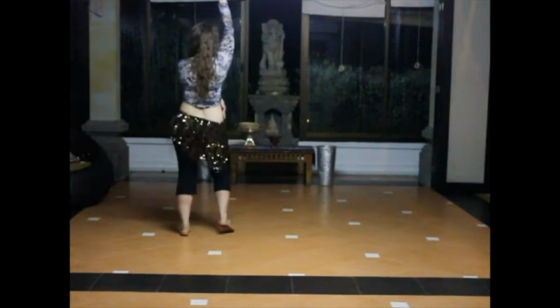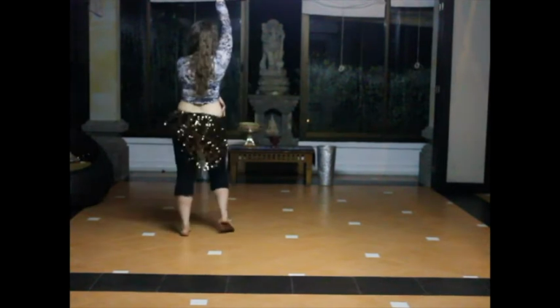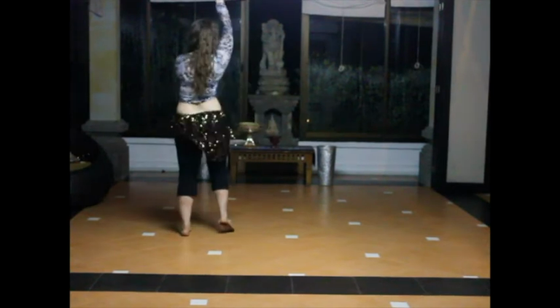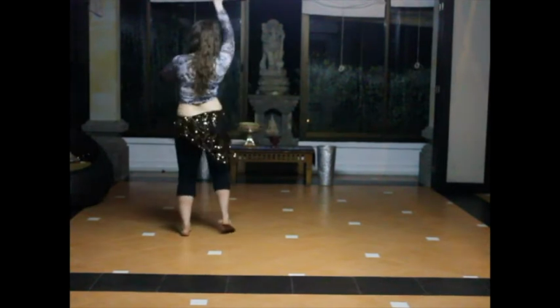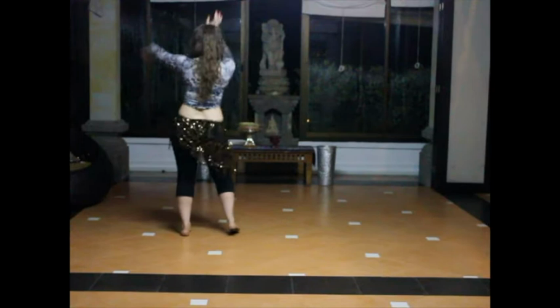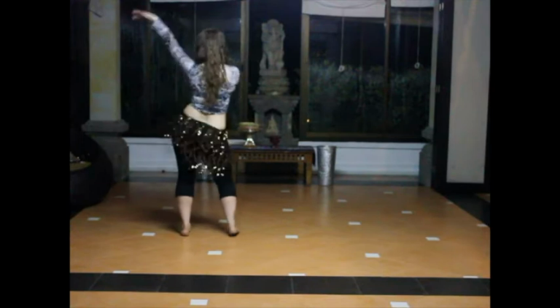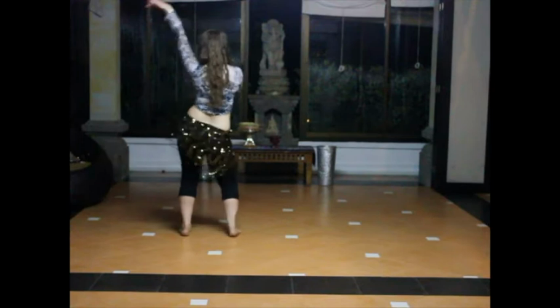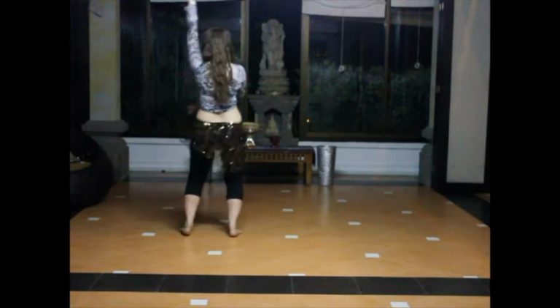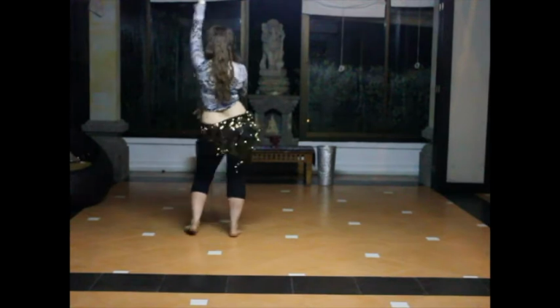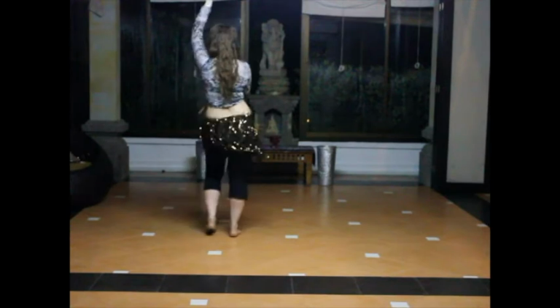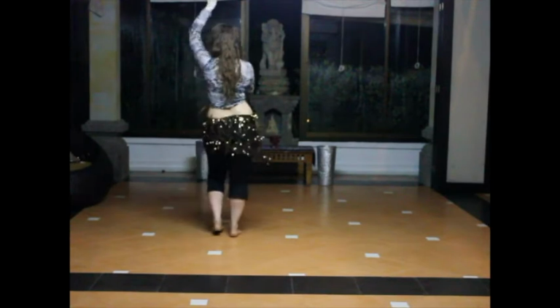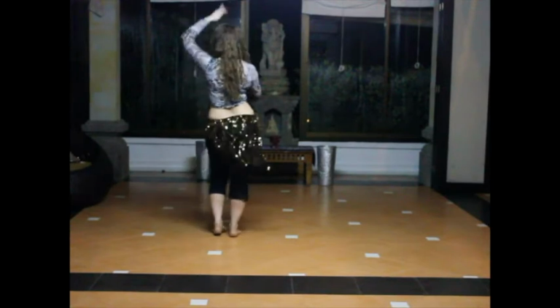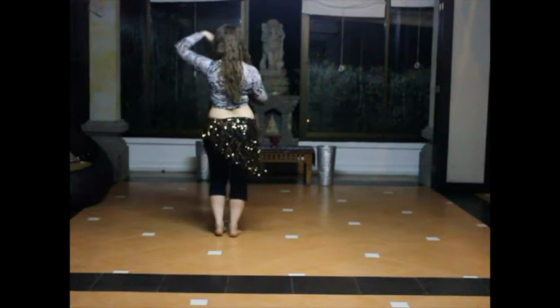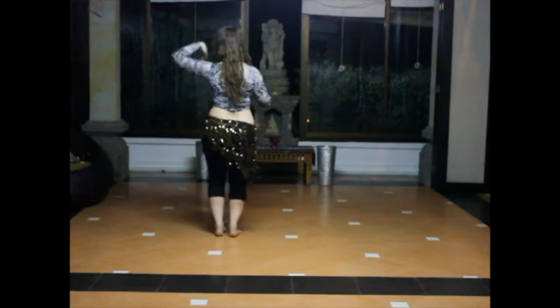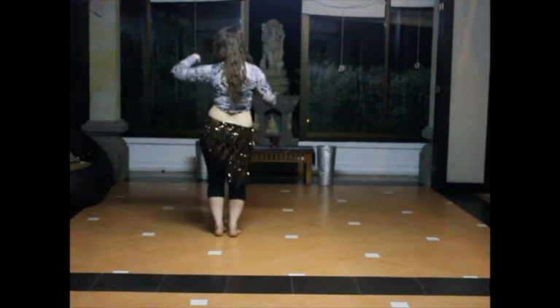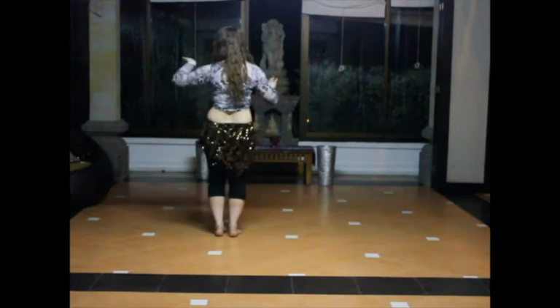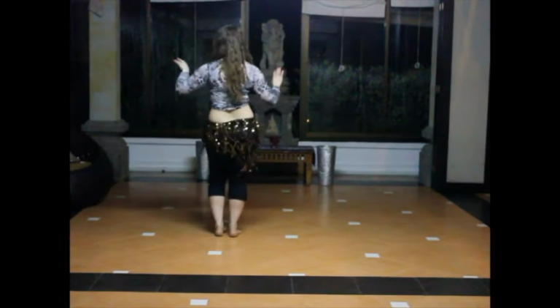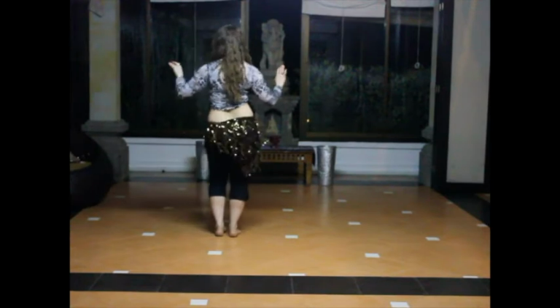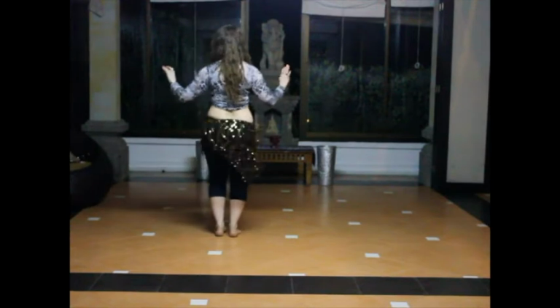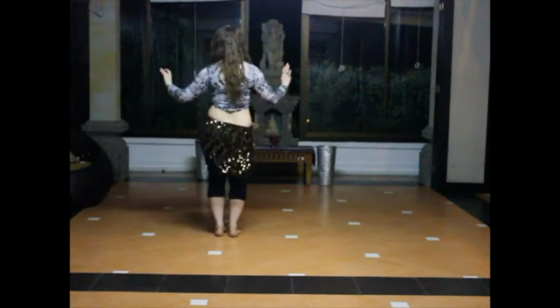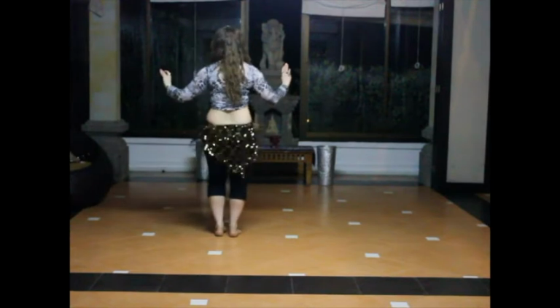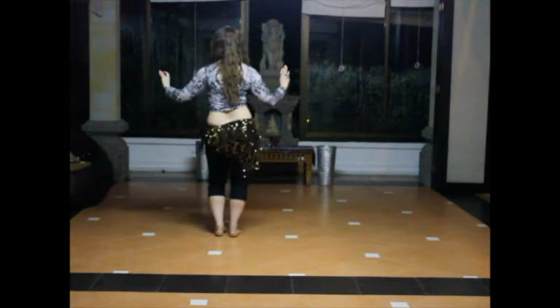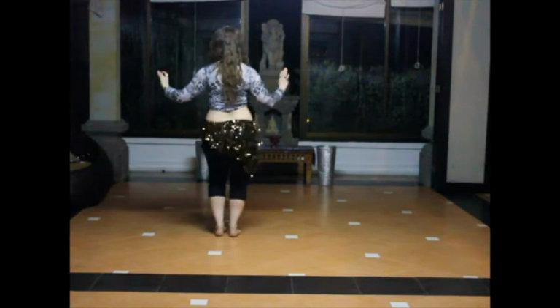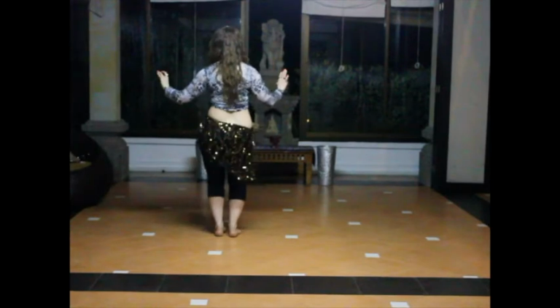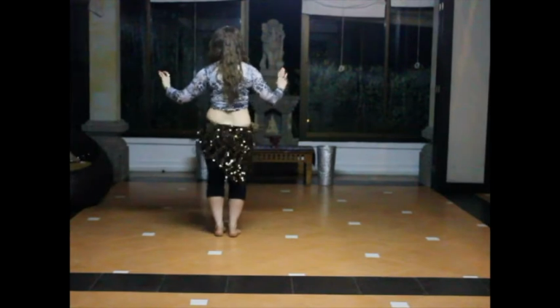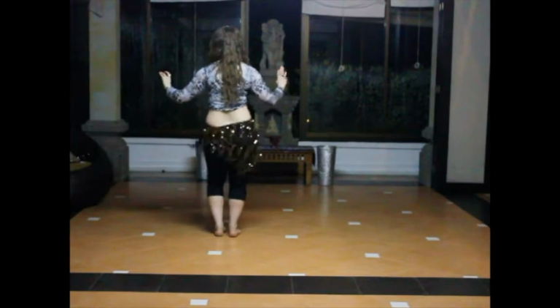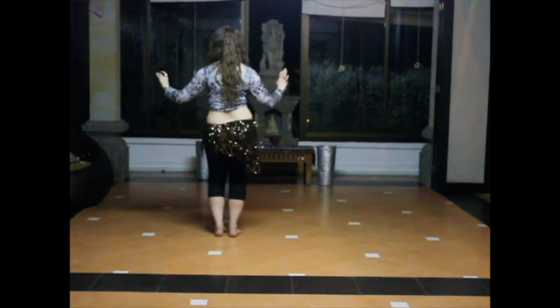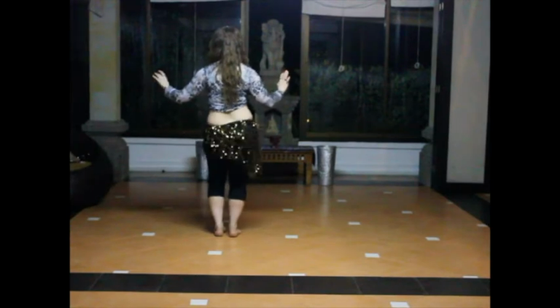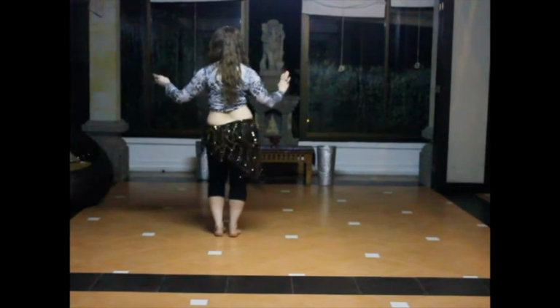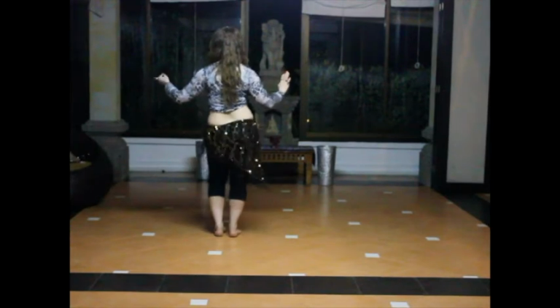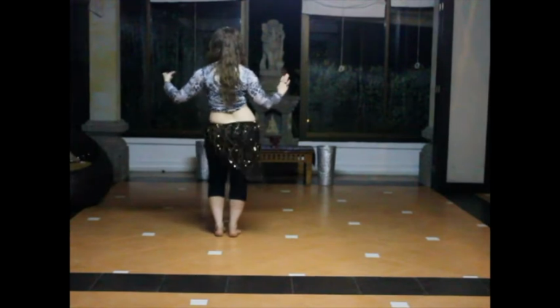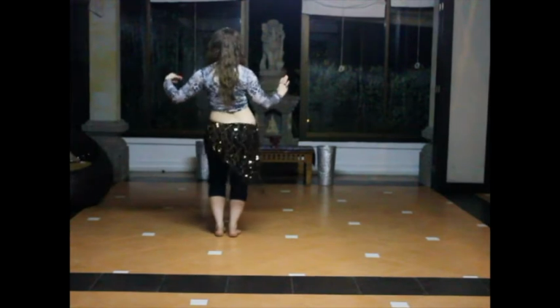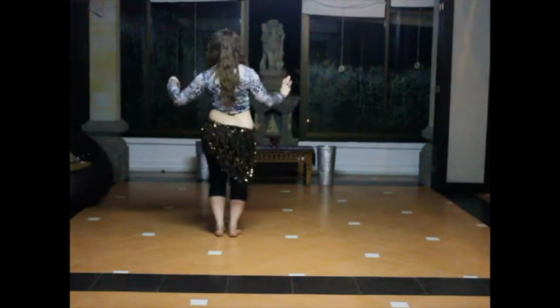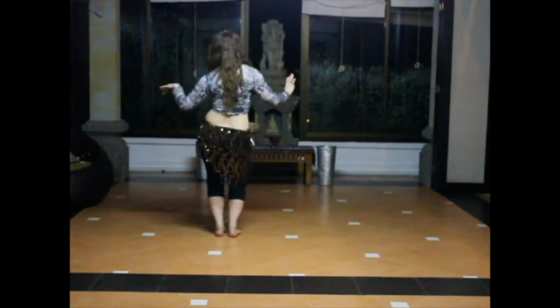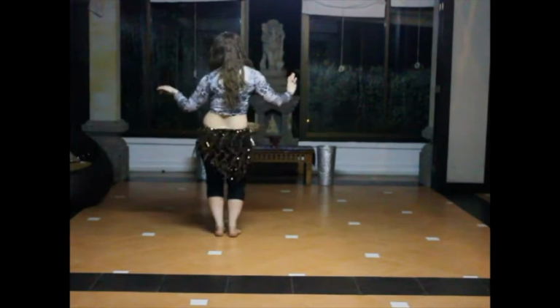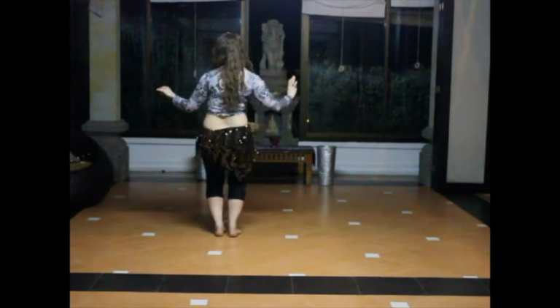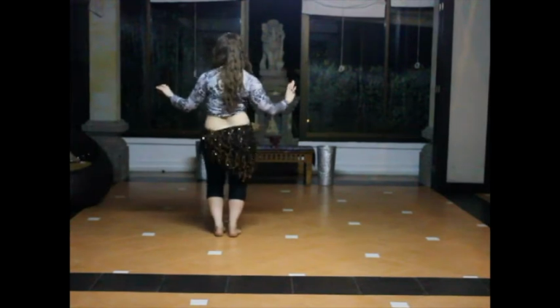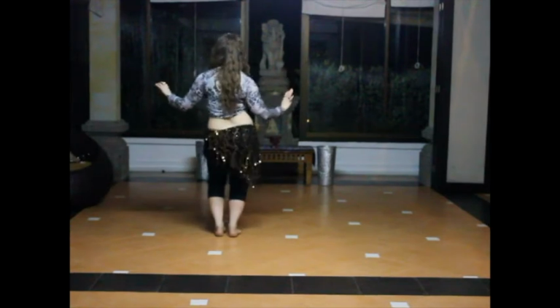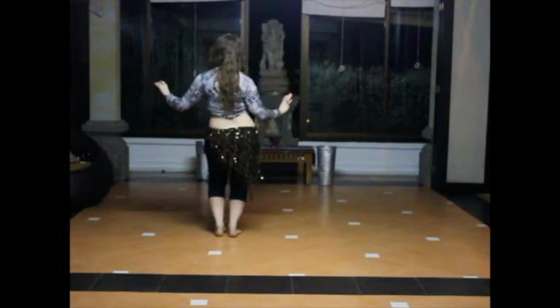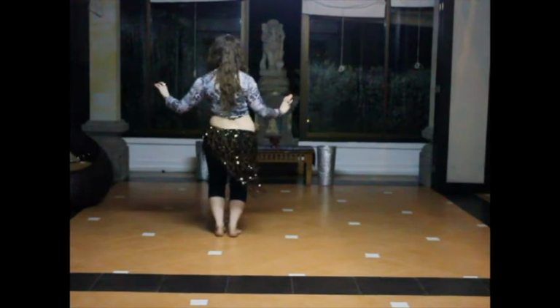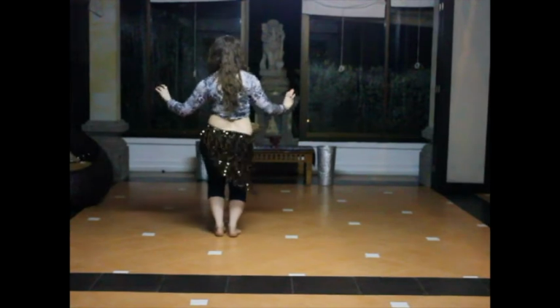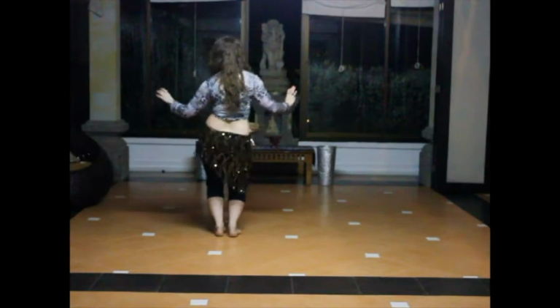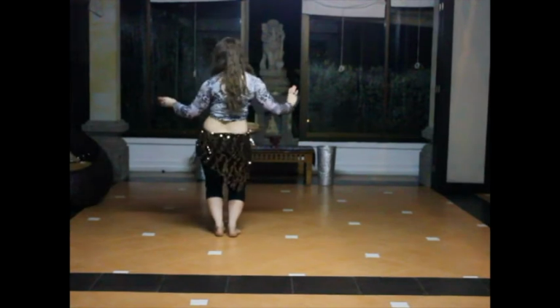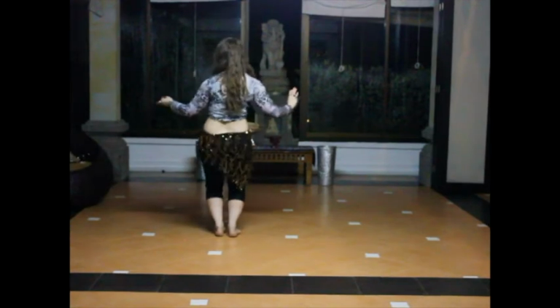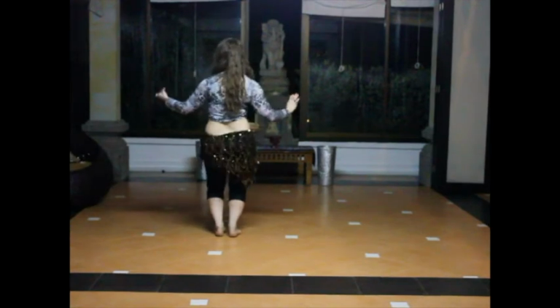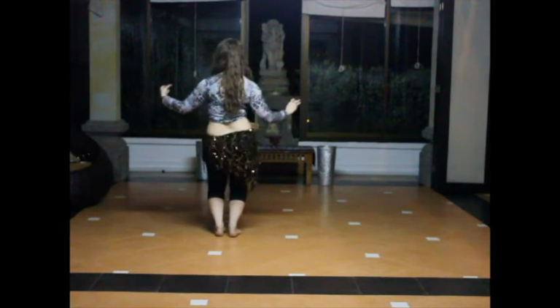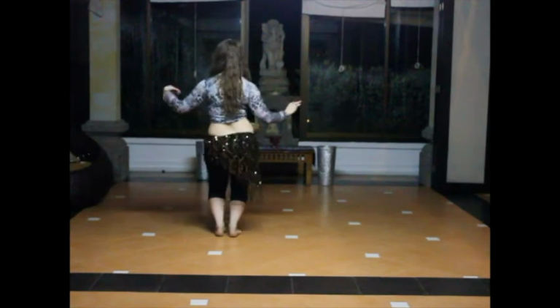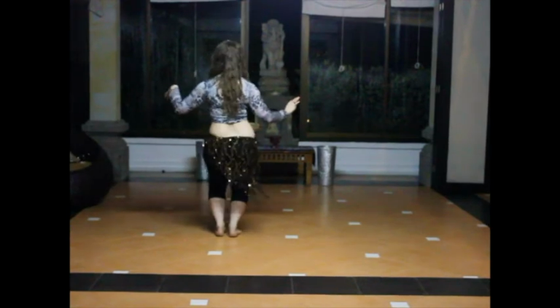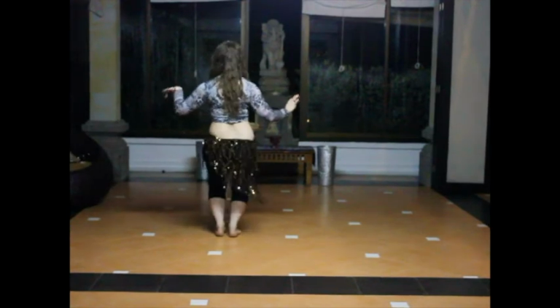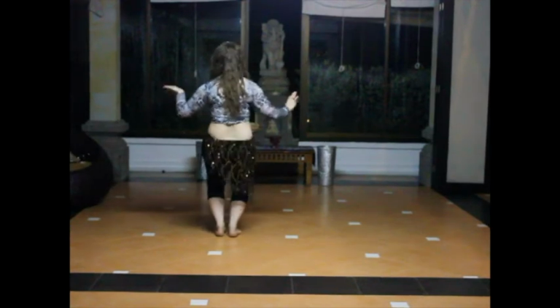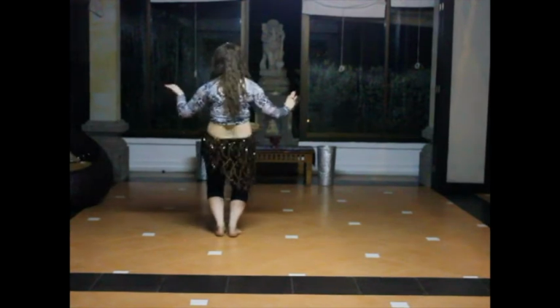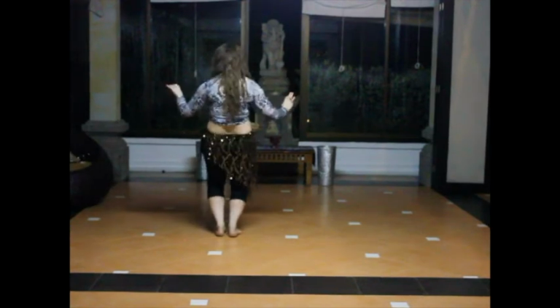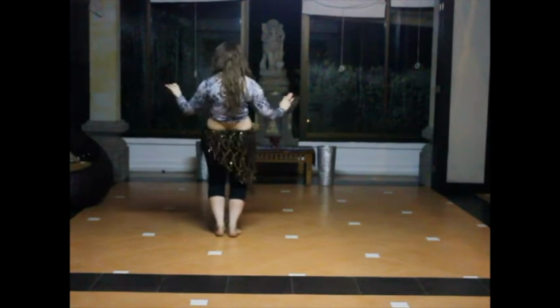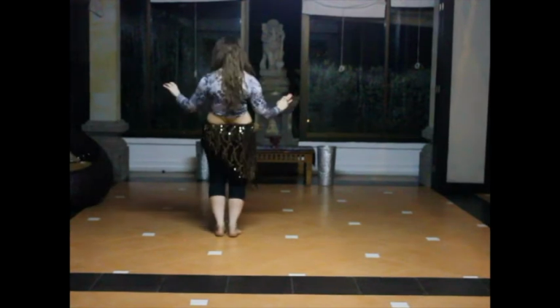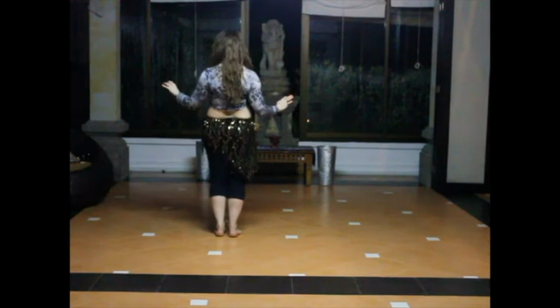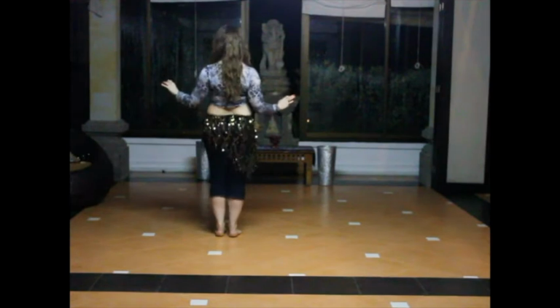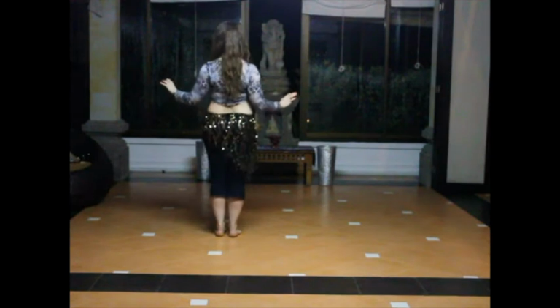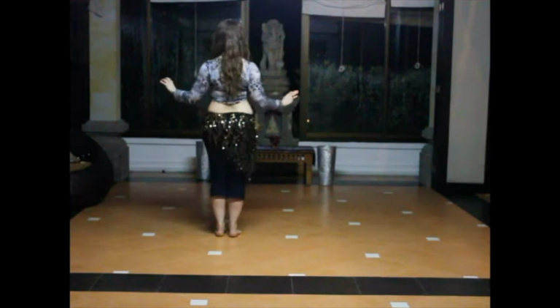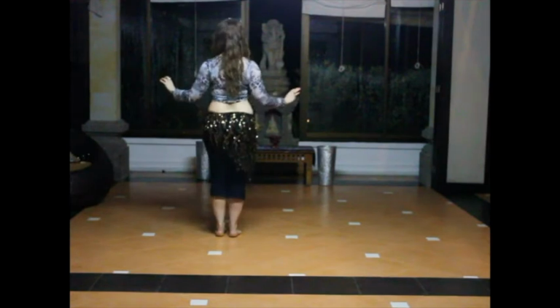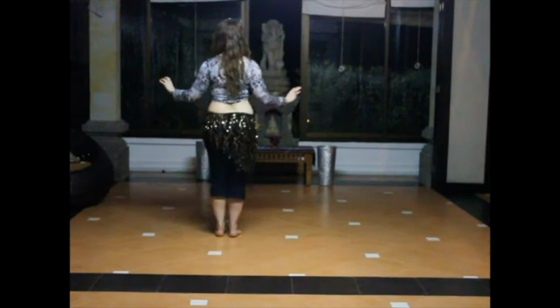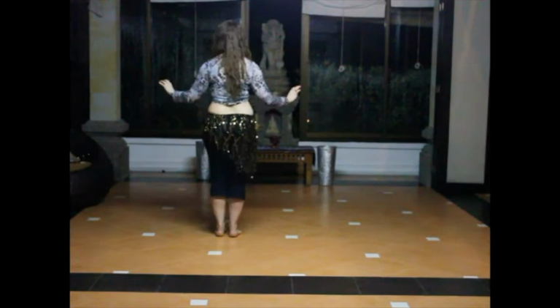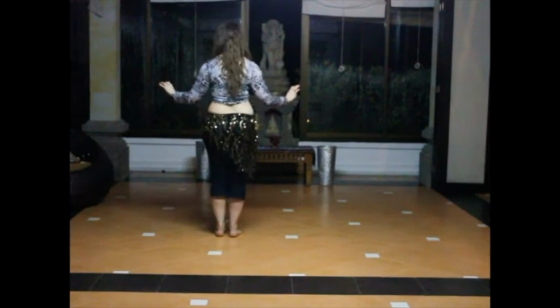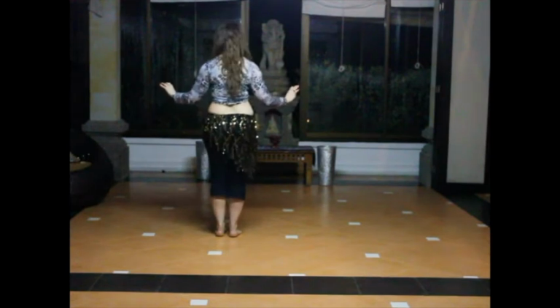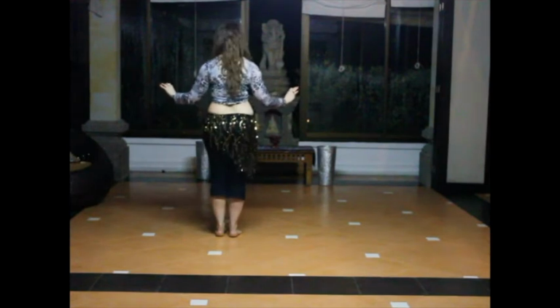Flick, flick. Circle, circle, circle. Minor, minor, minor. Body growl. Drop.